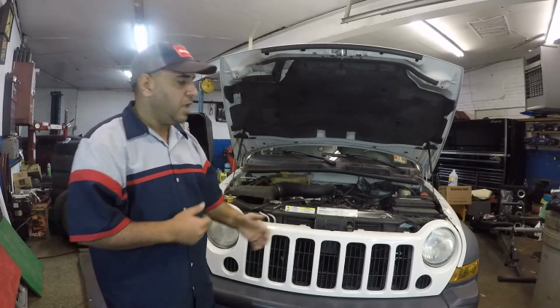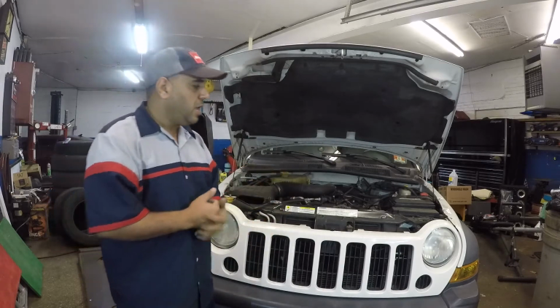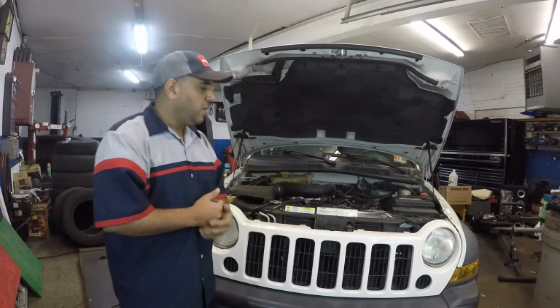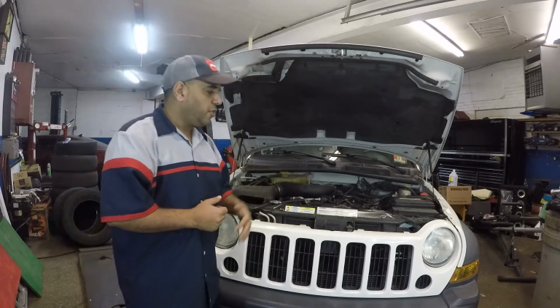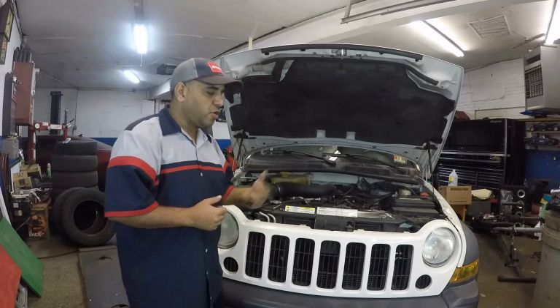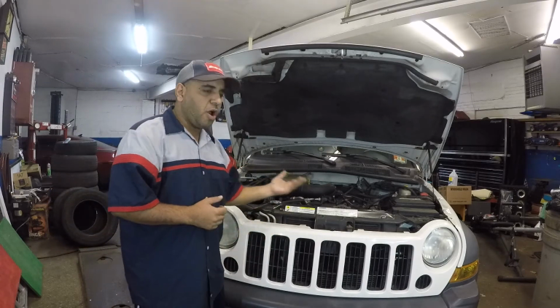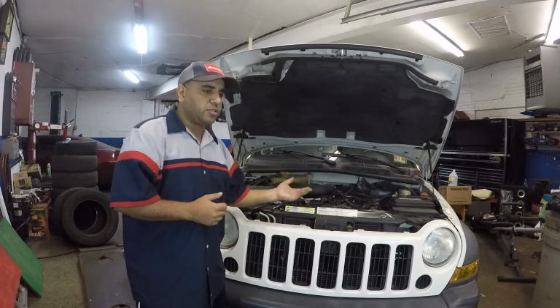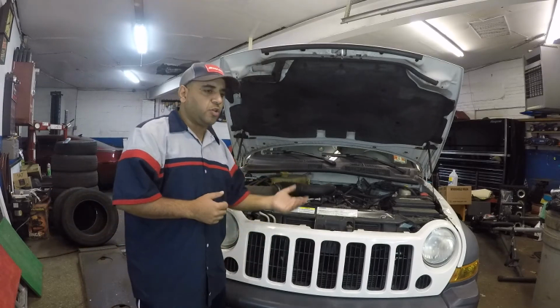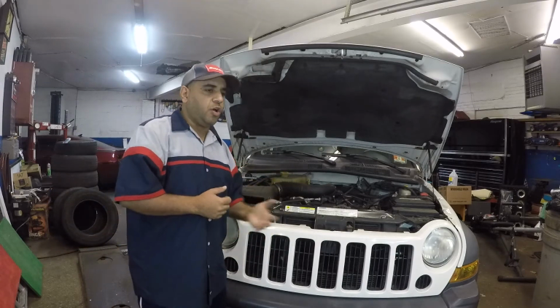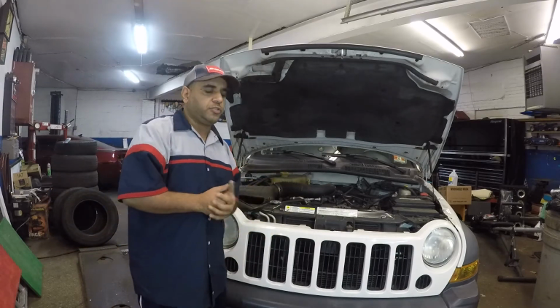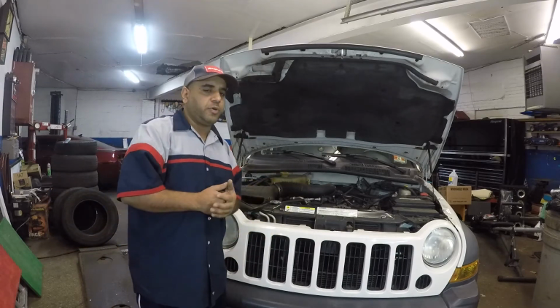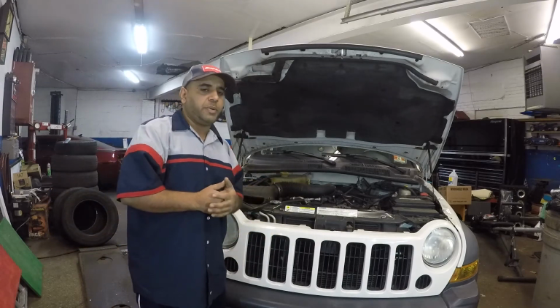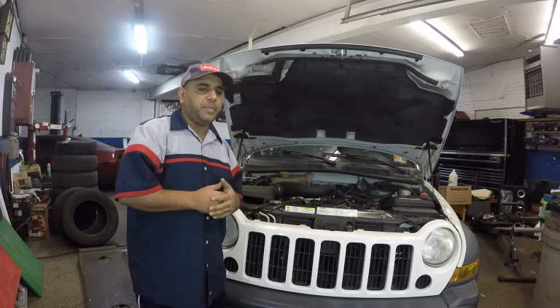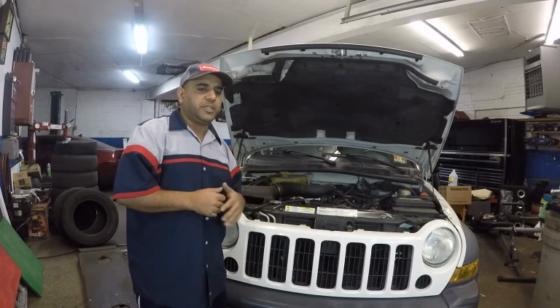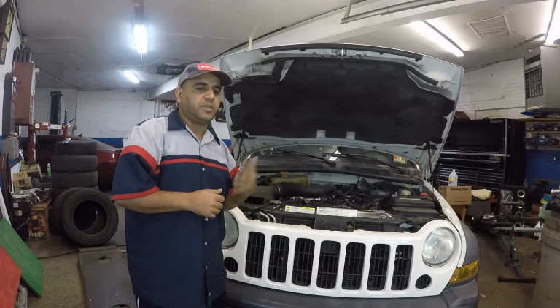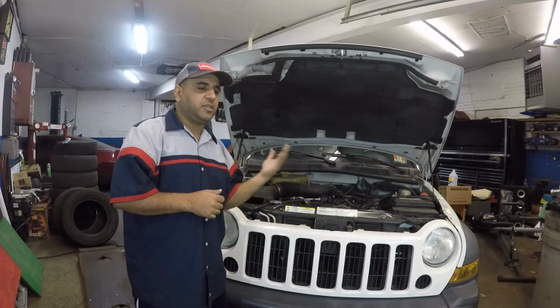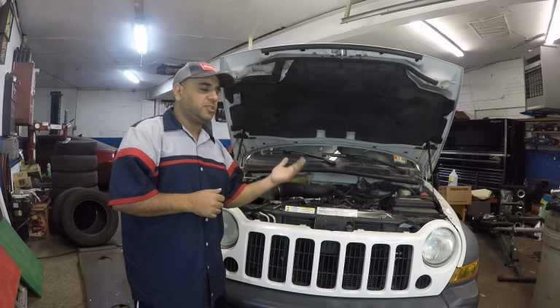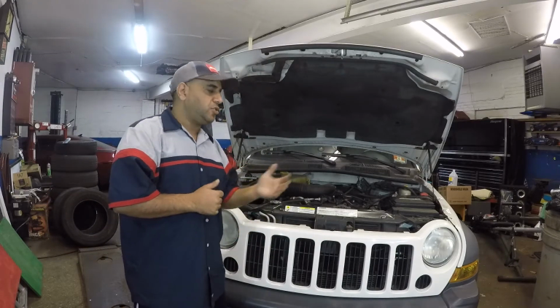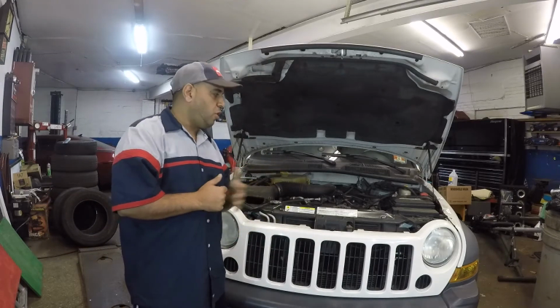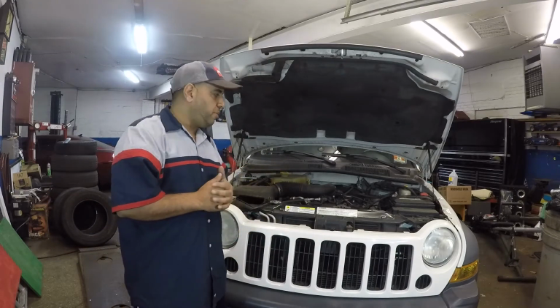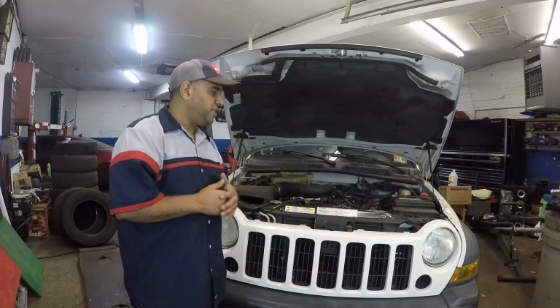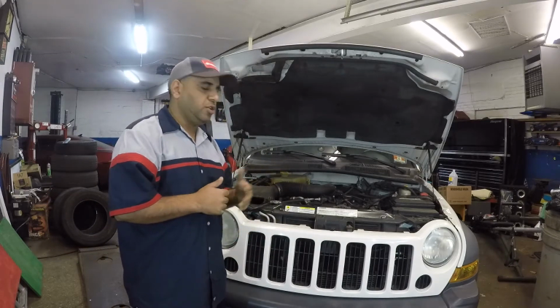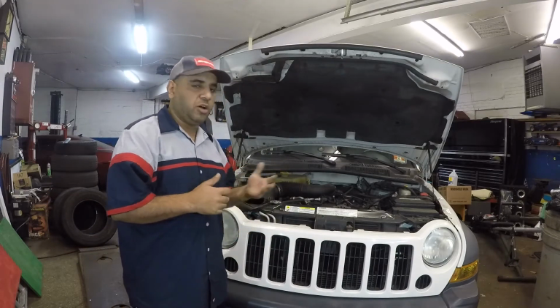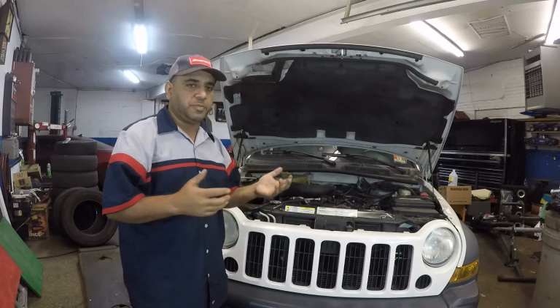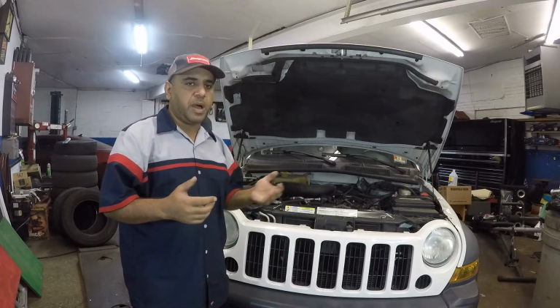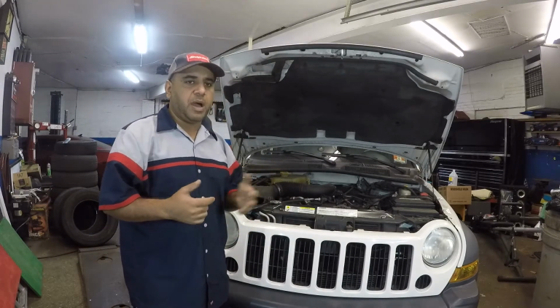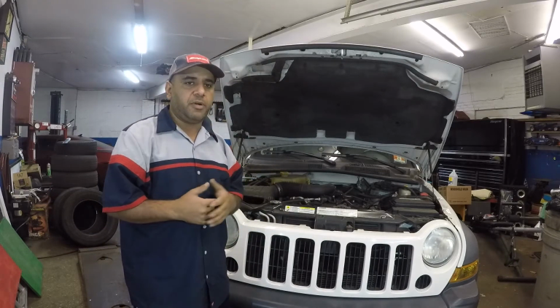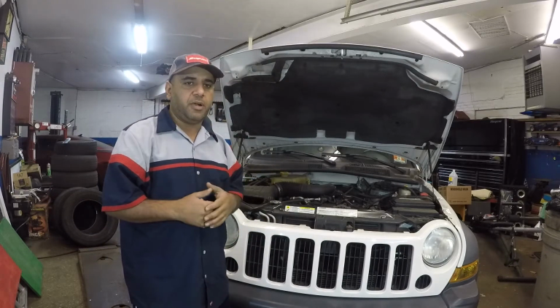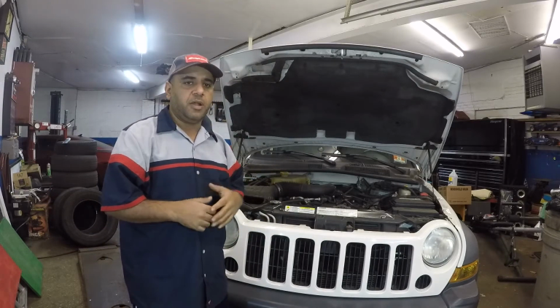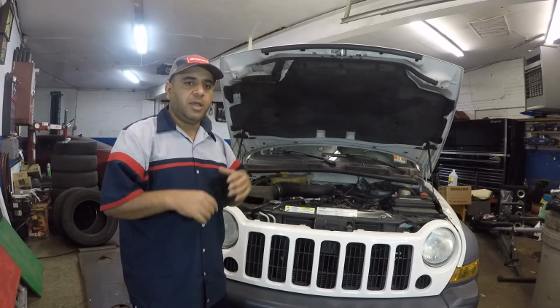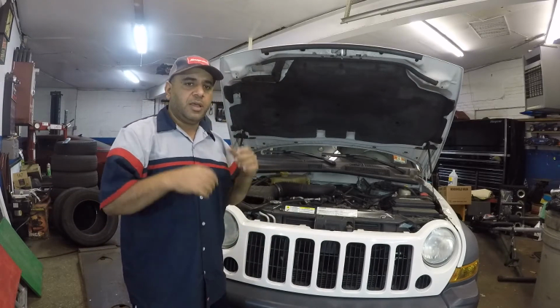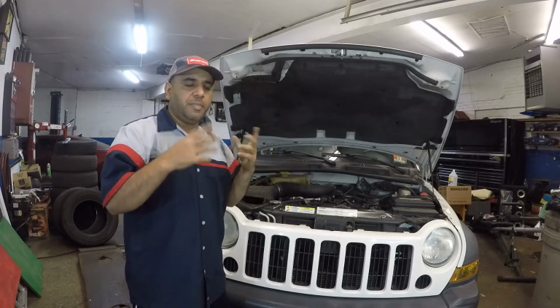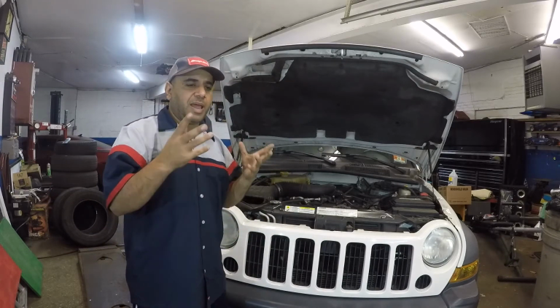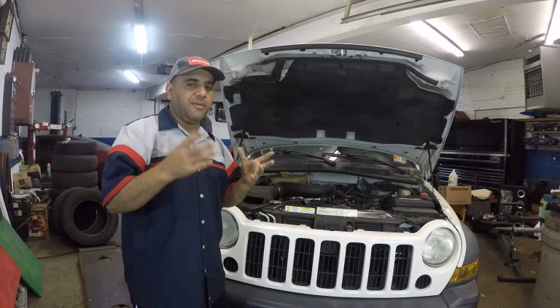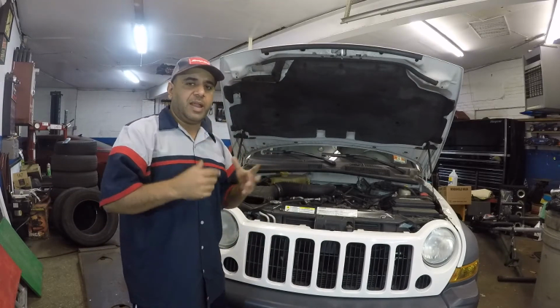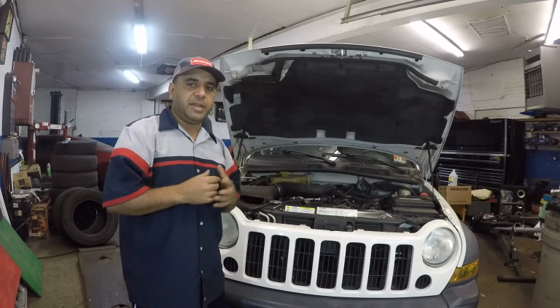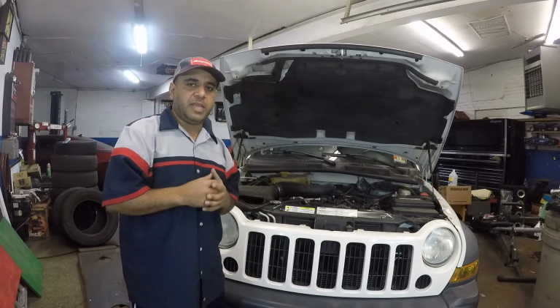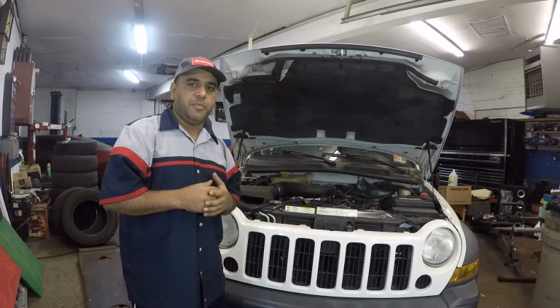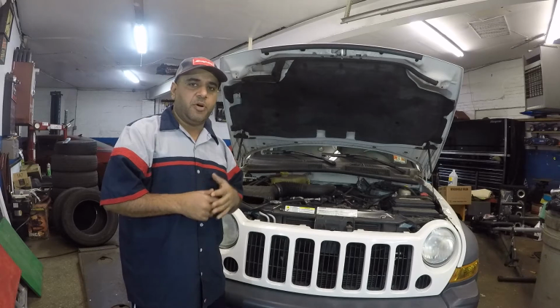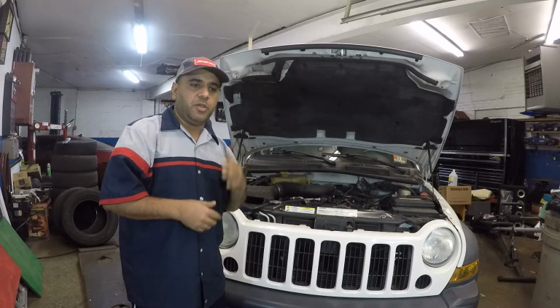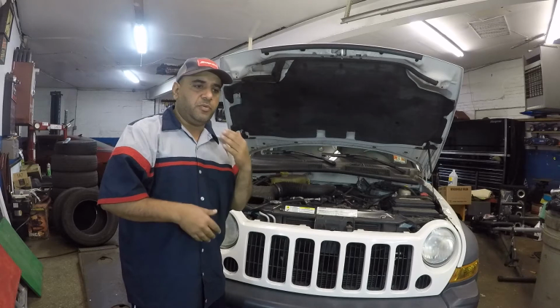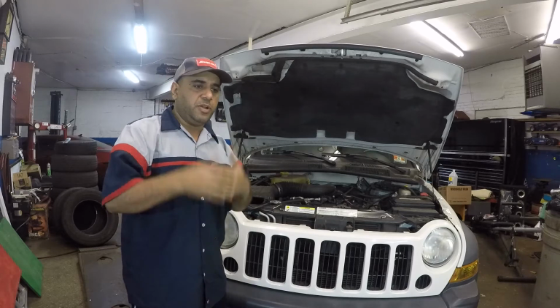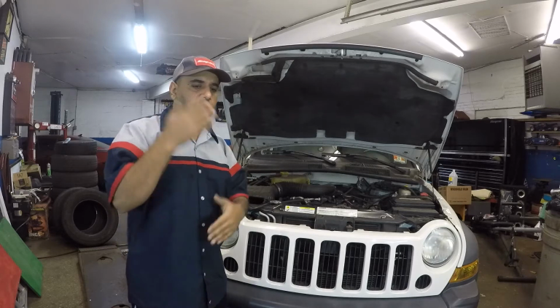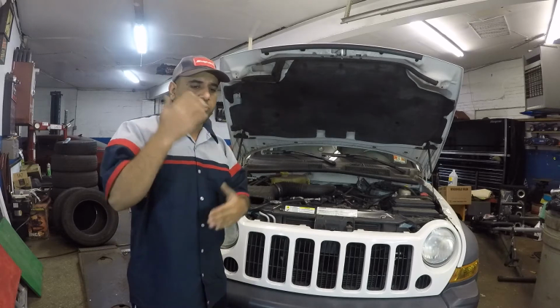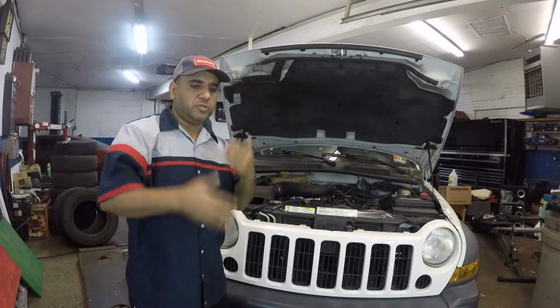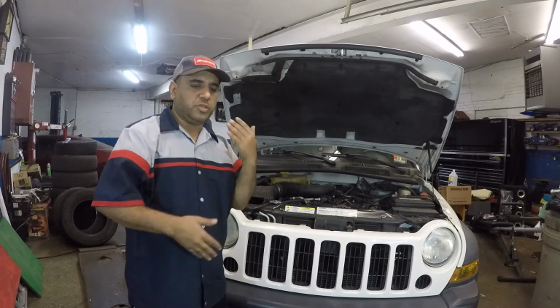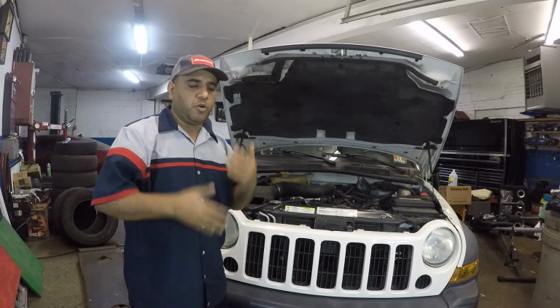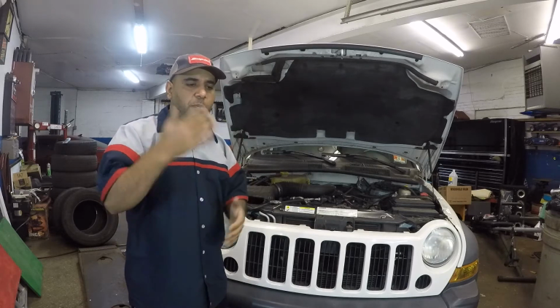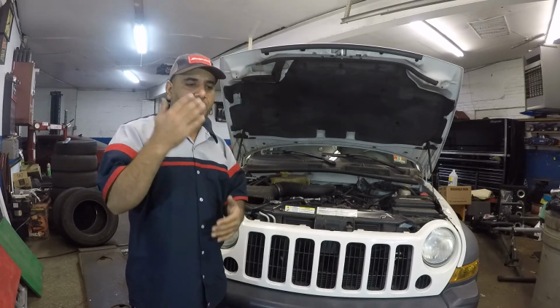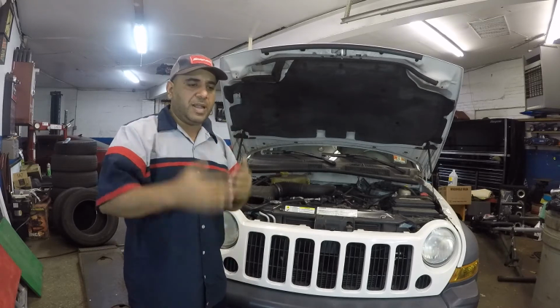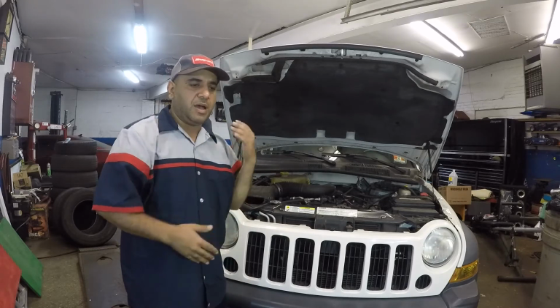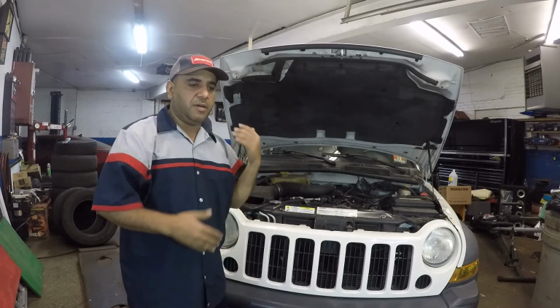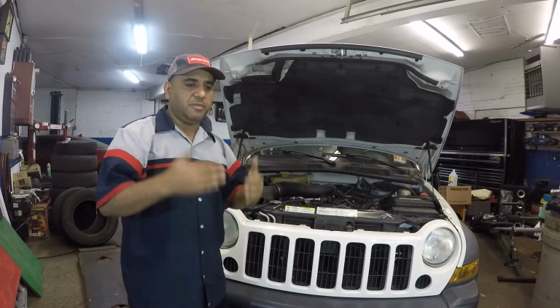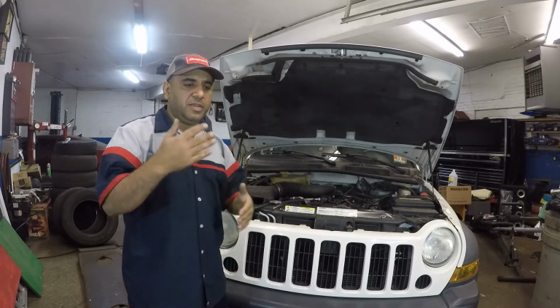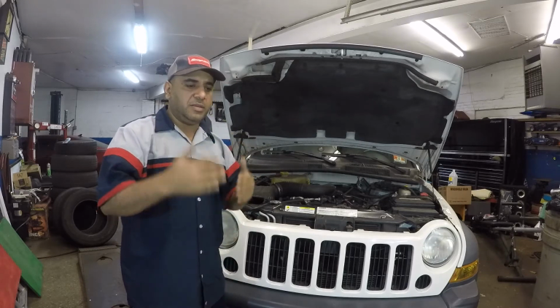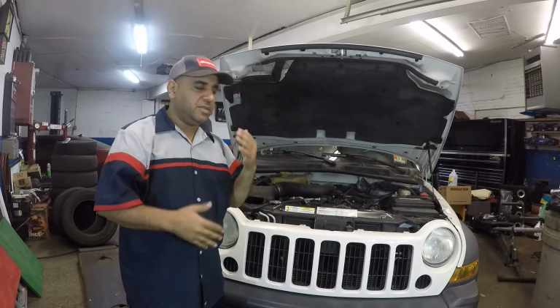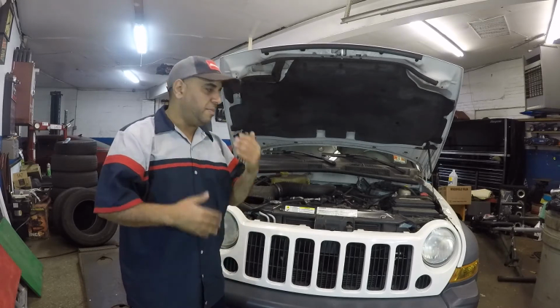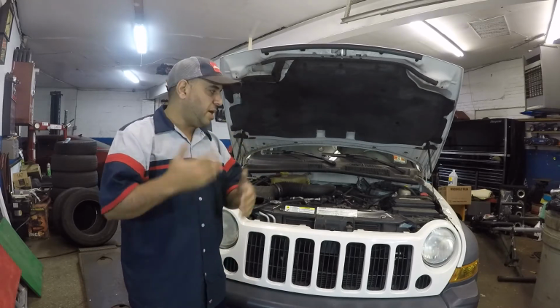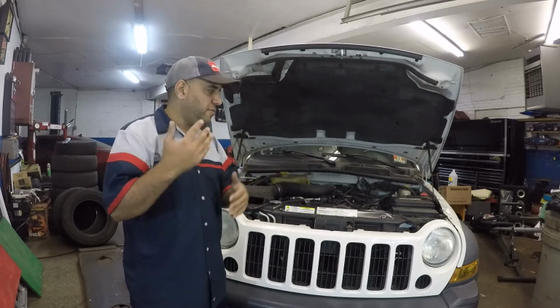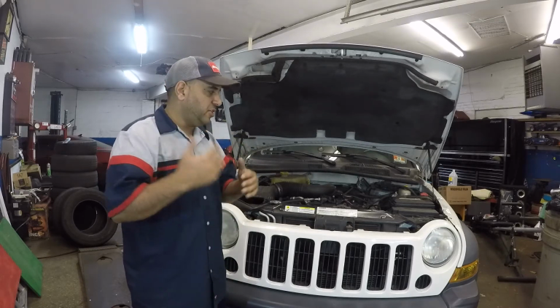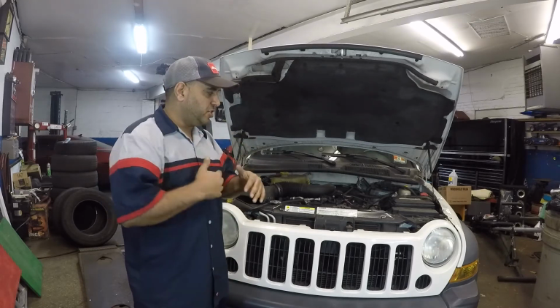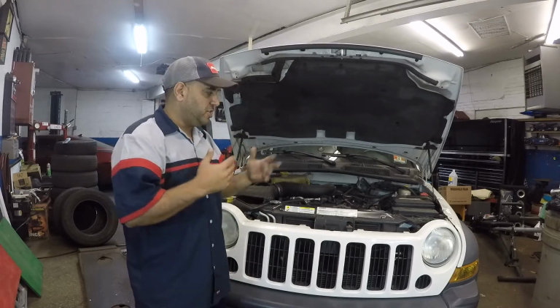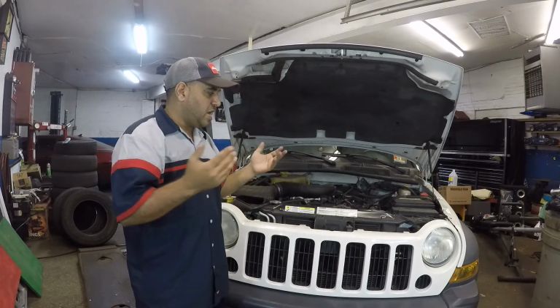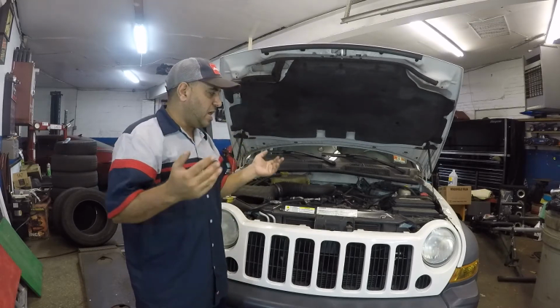The car stalled. The customer told me she lost power, the battery light came on, the windows don't go up and down, and the battery just died.